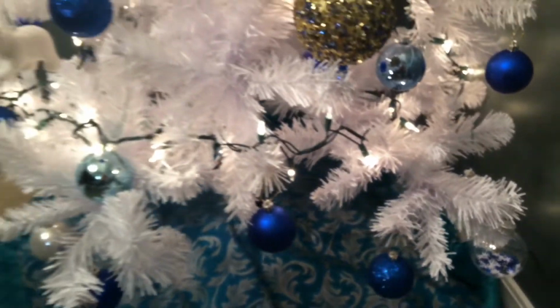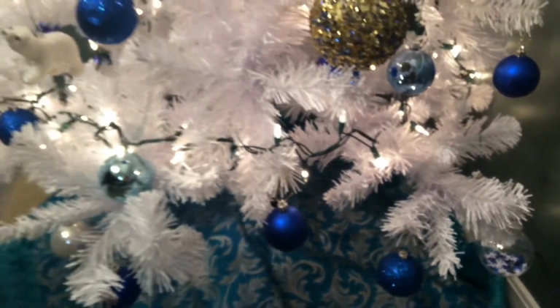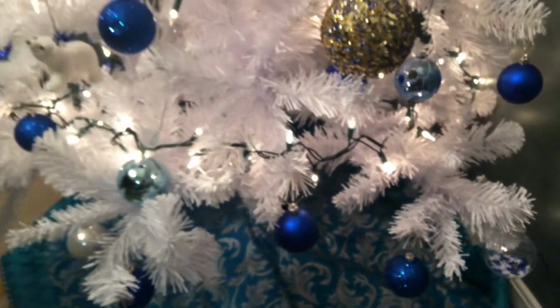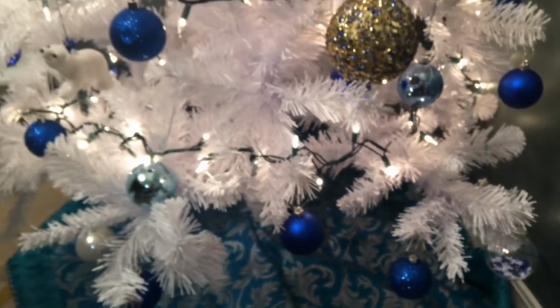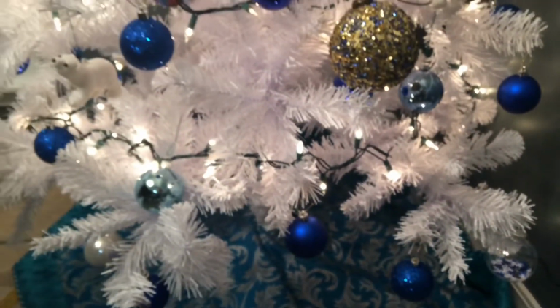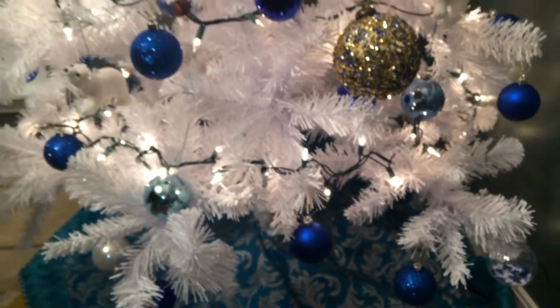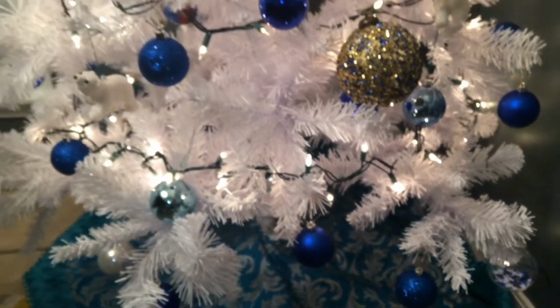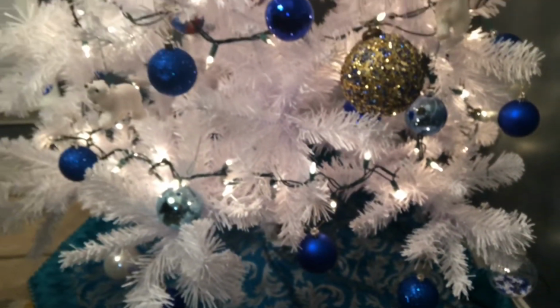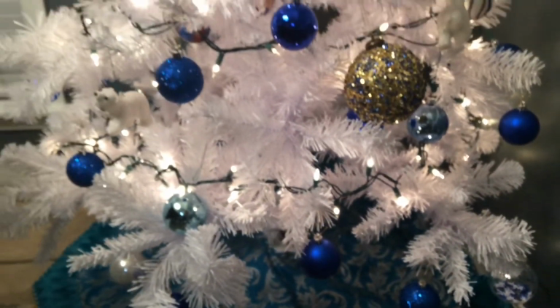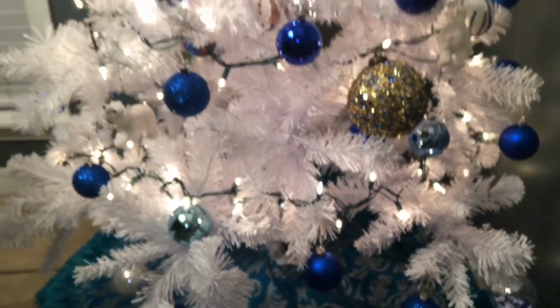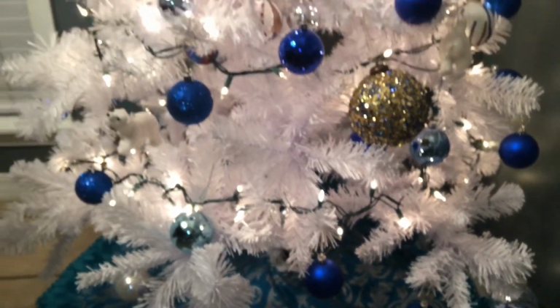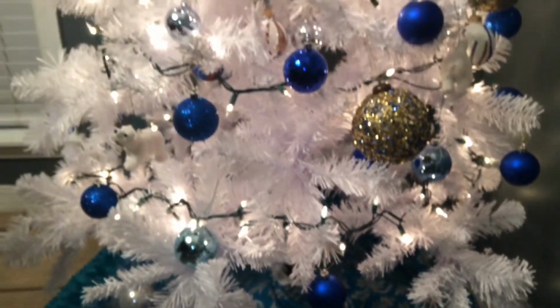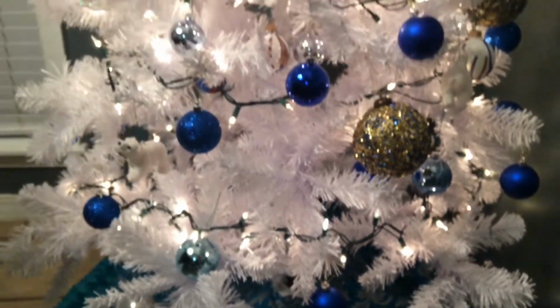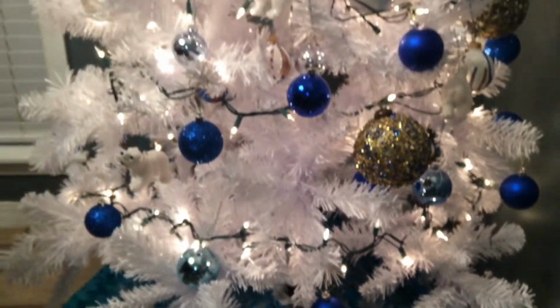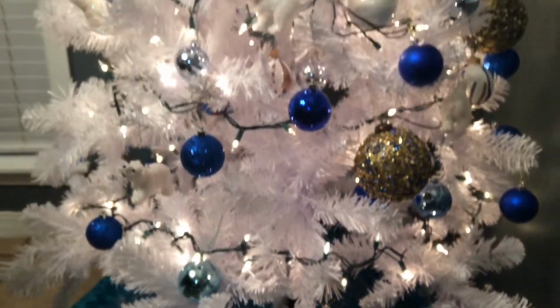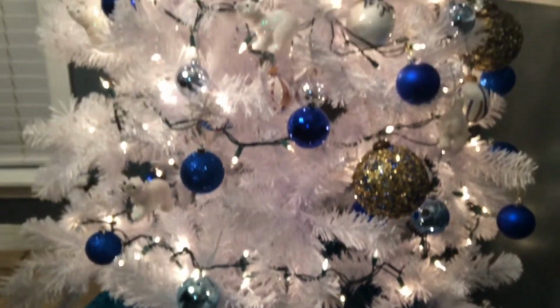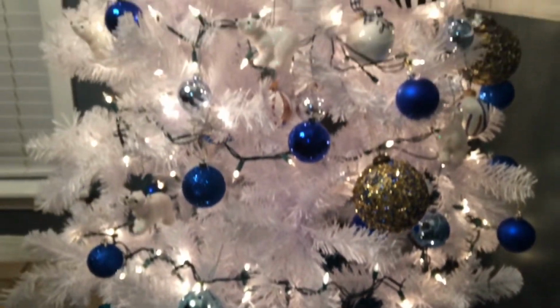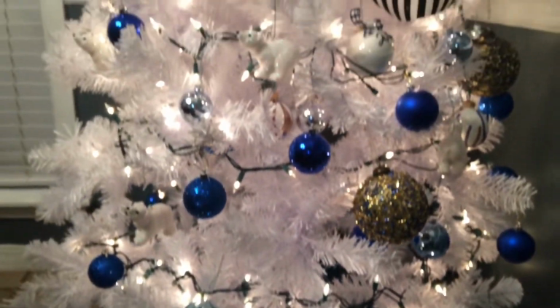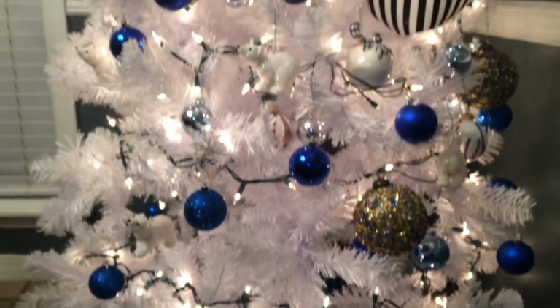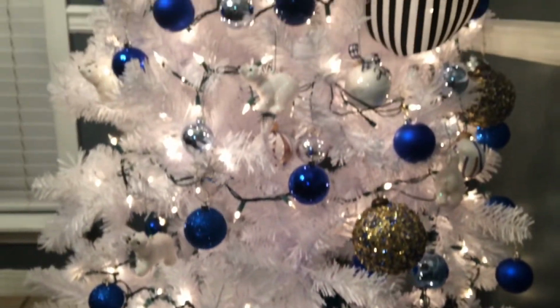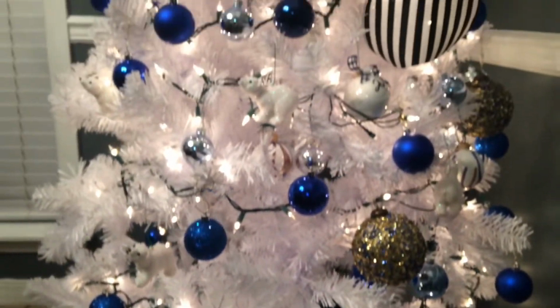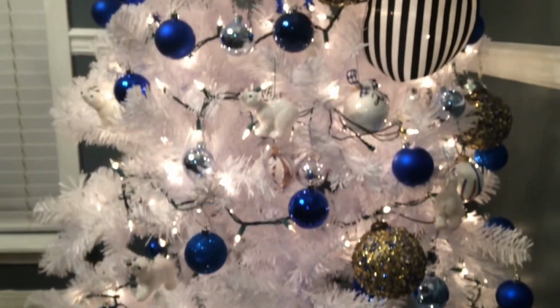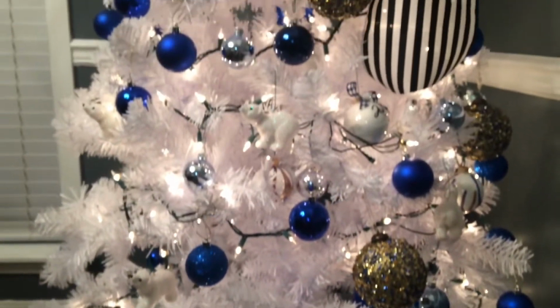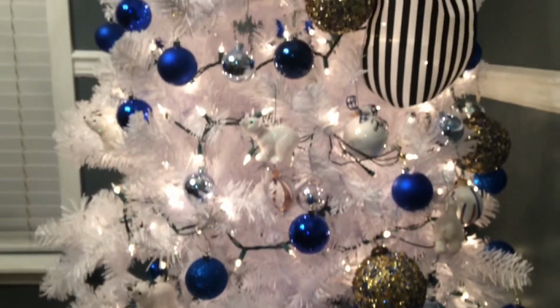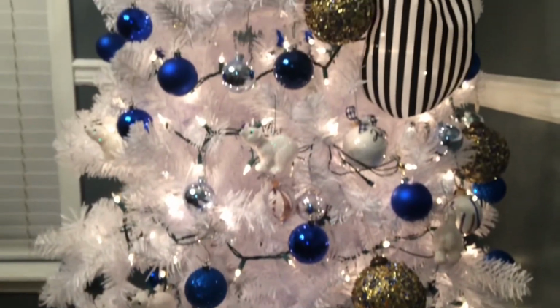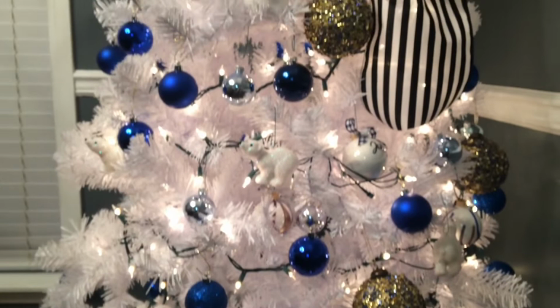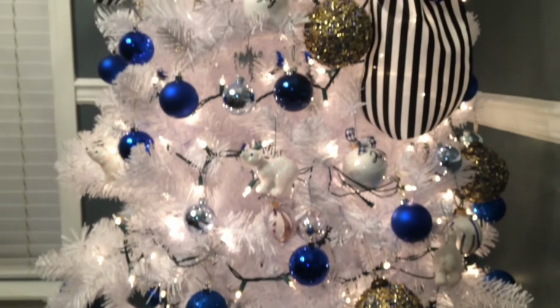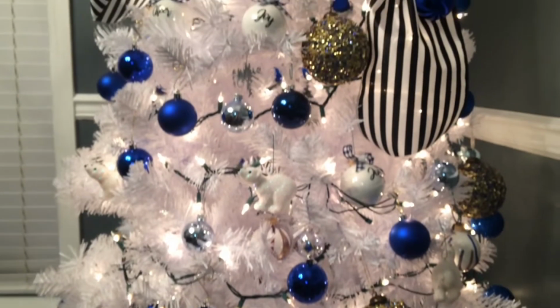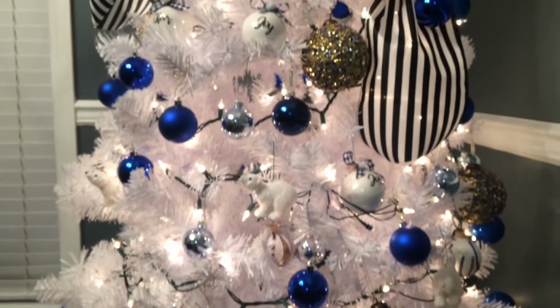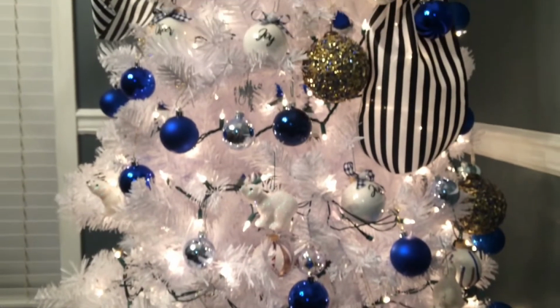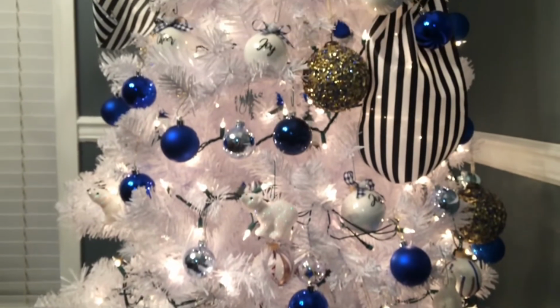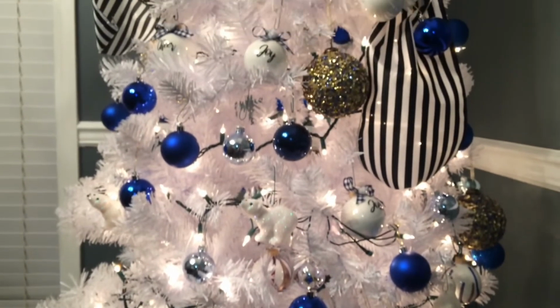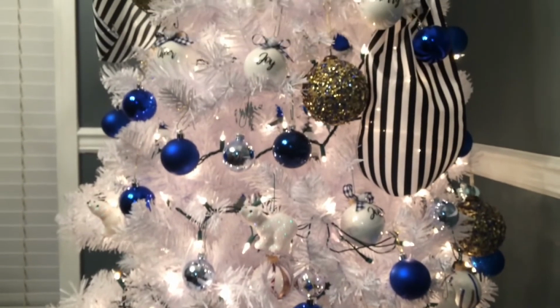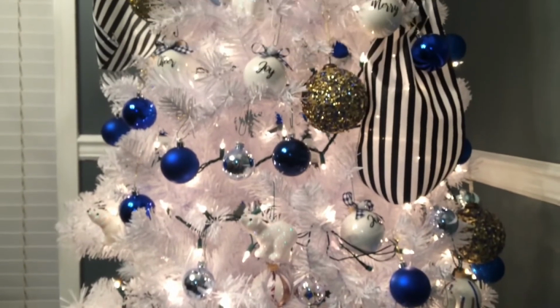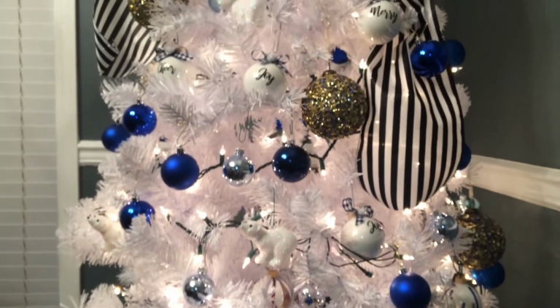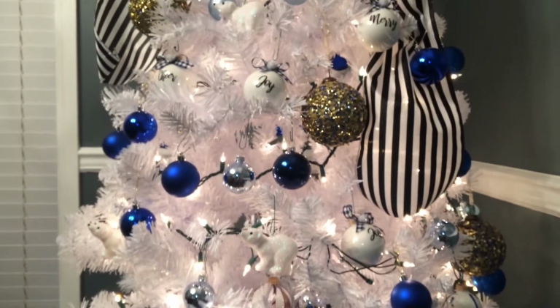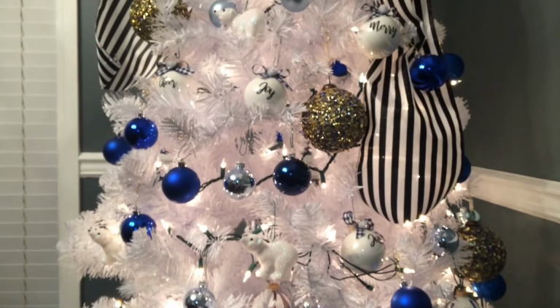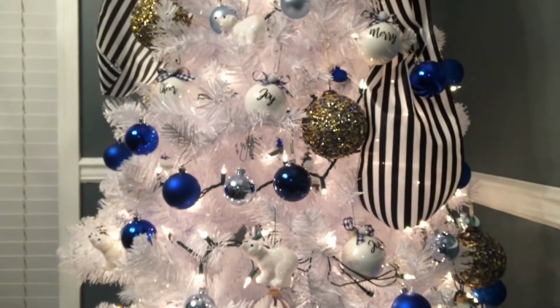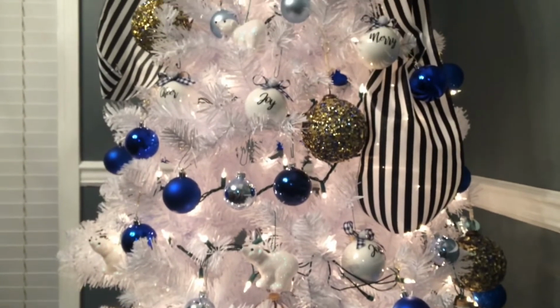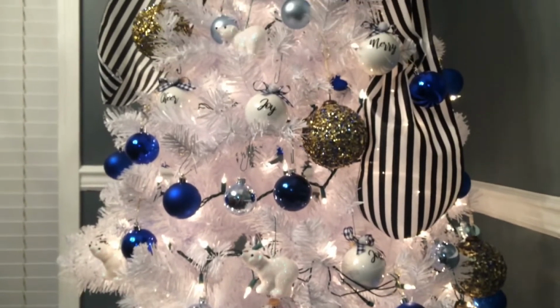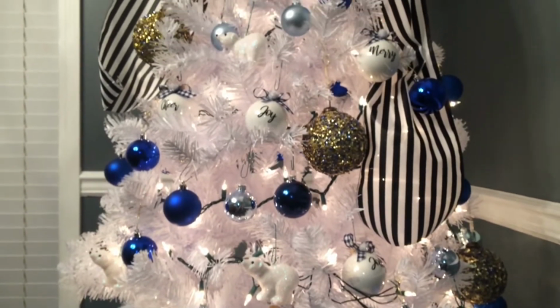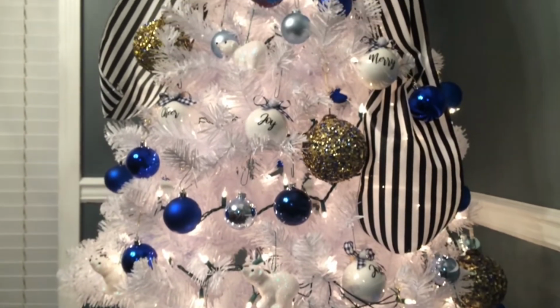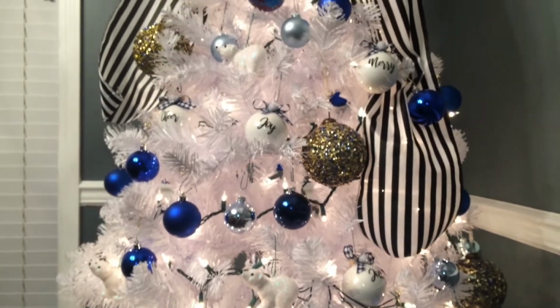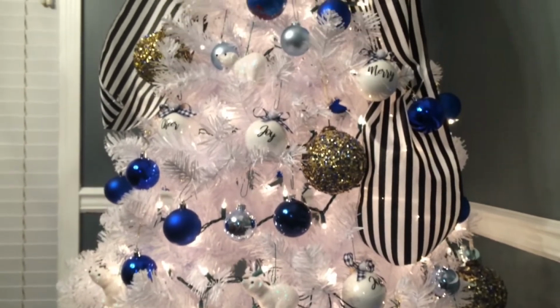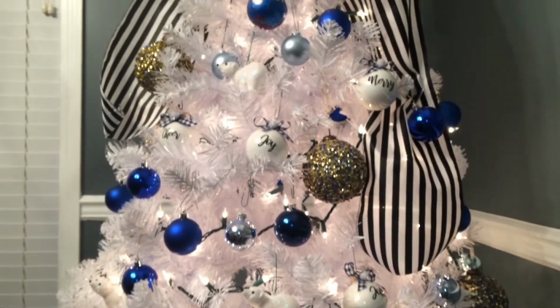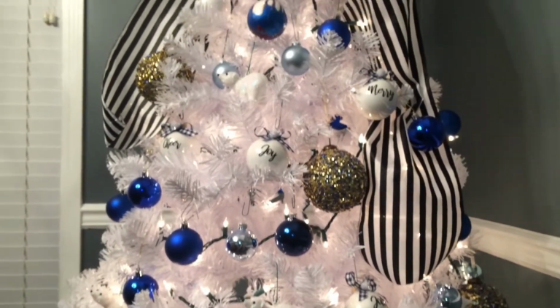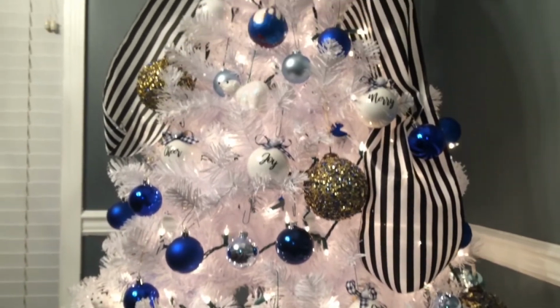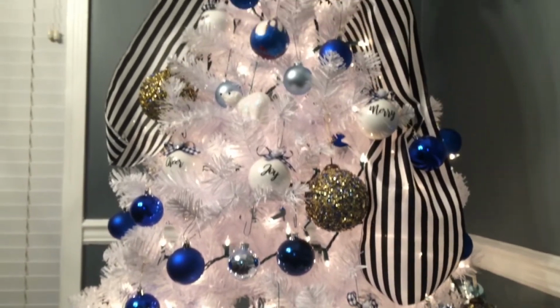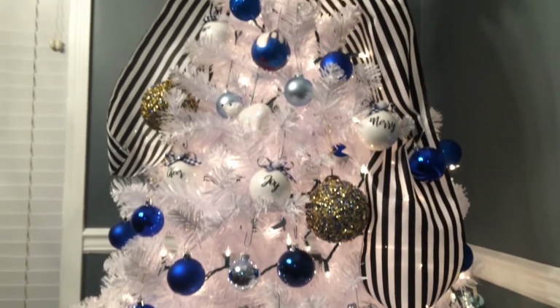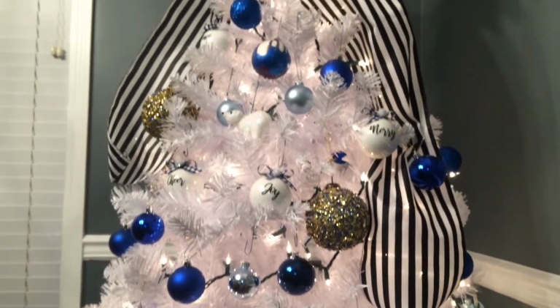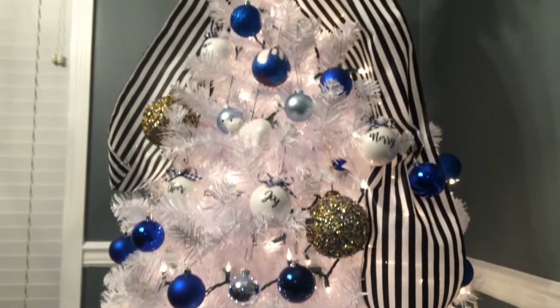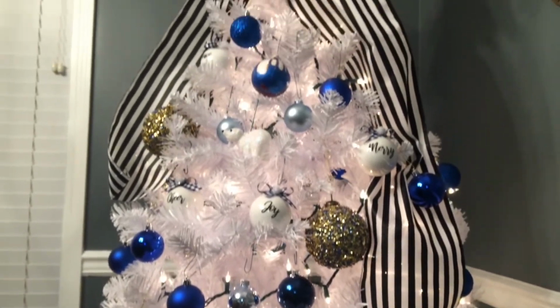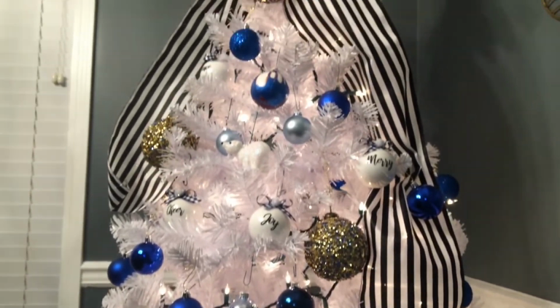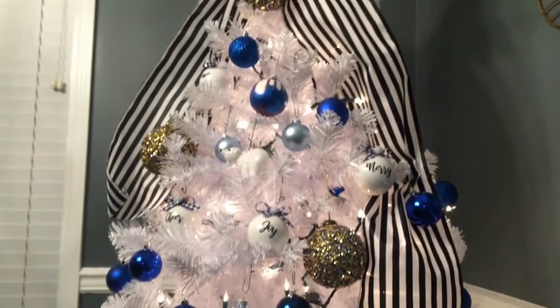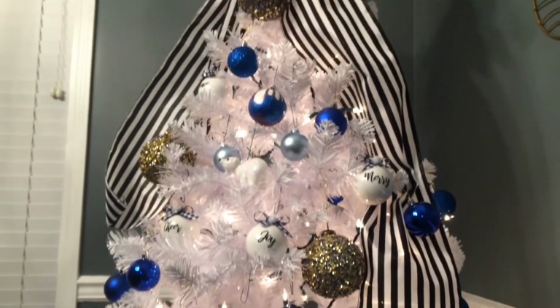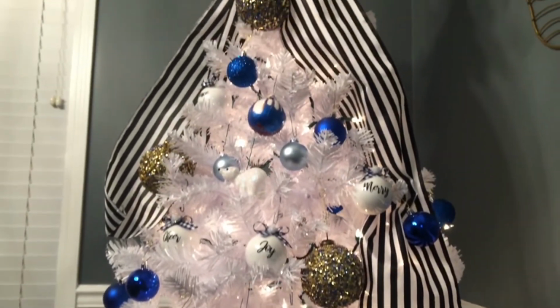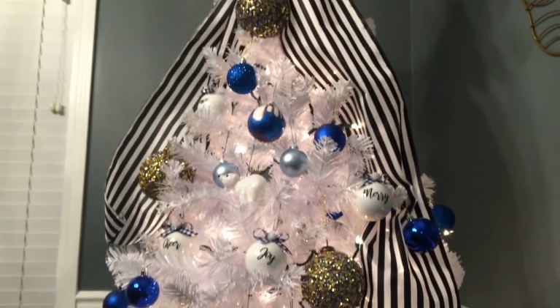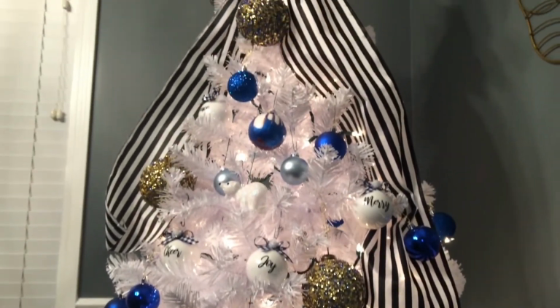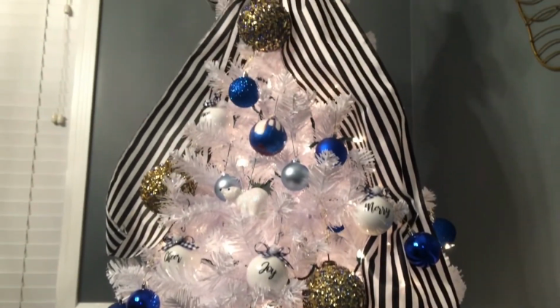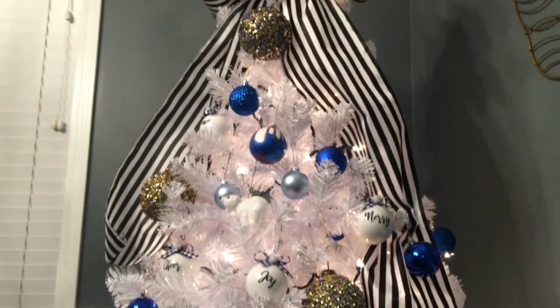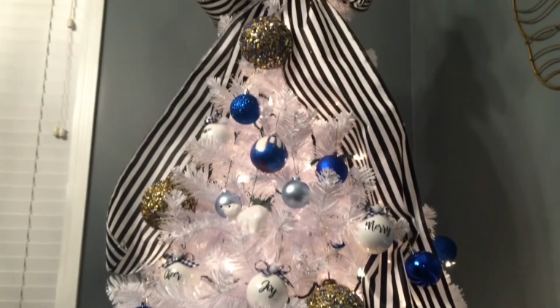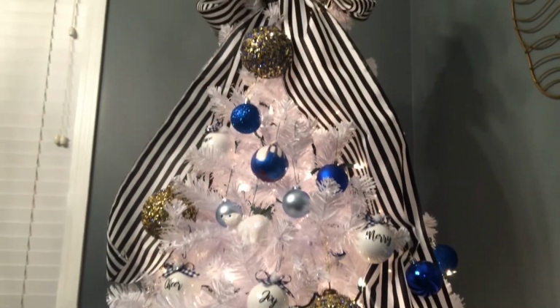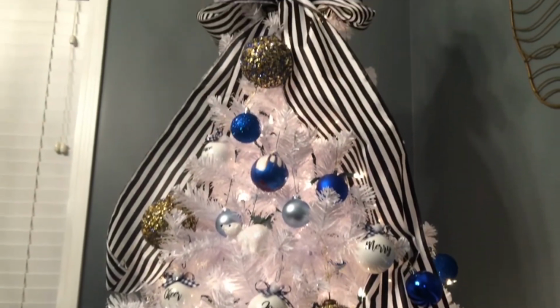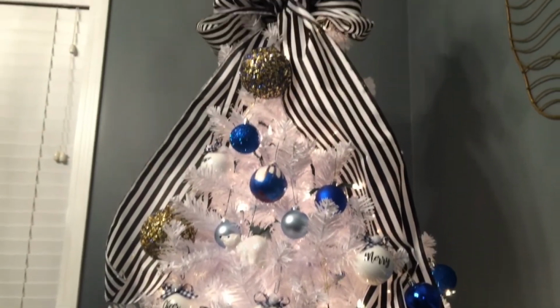So this is our white Christmas tree, and I'm going to link some of the videos so you can do some DIYs too. Thank you for watching.